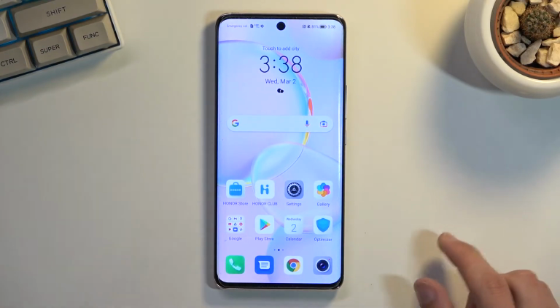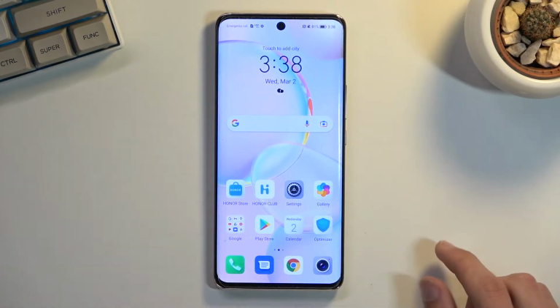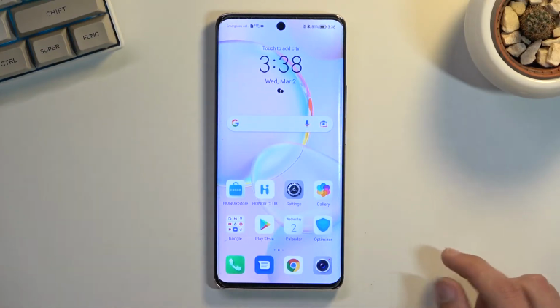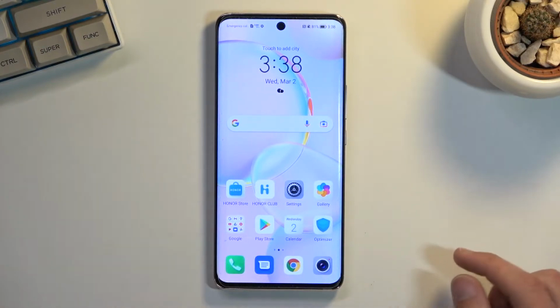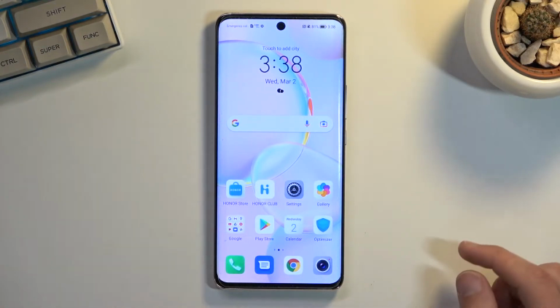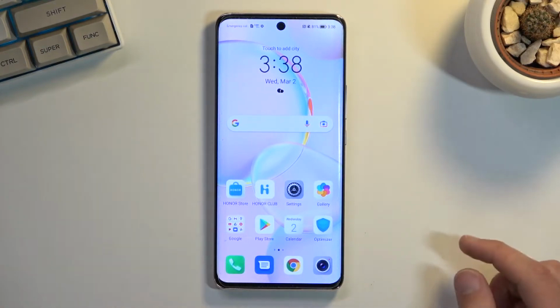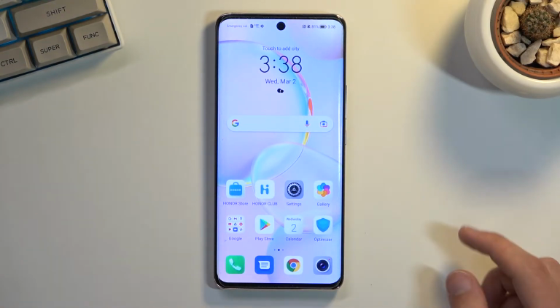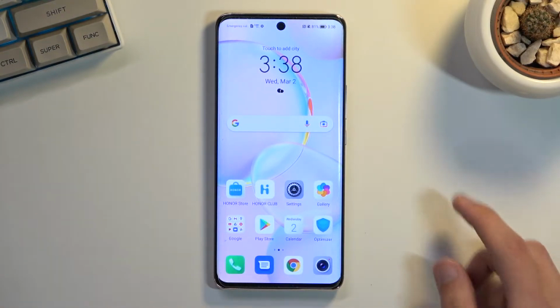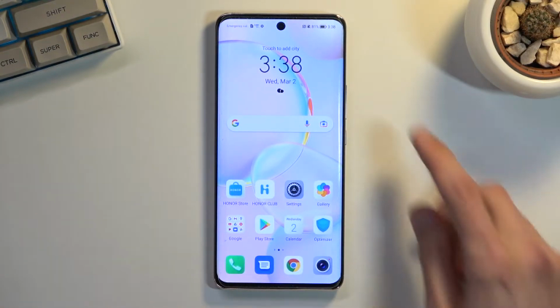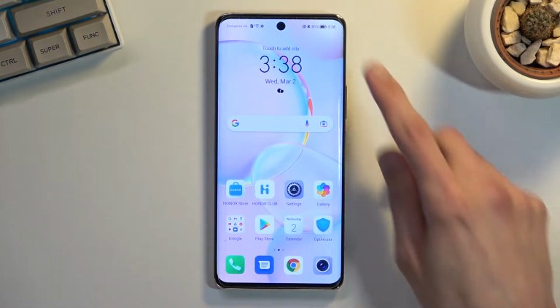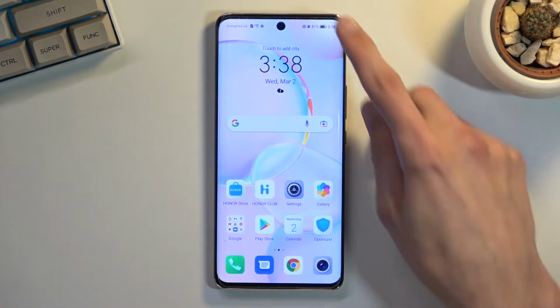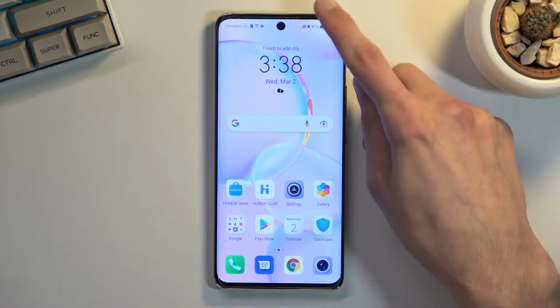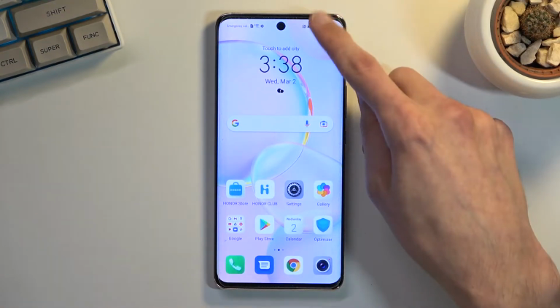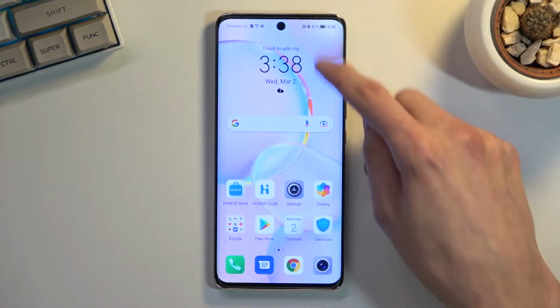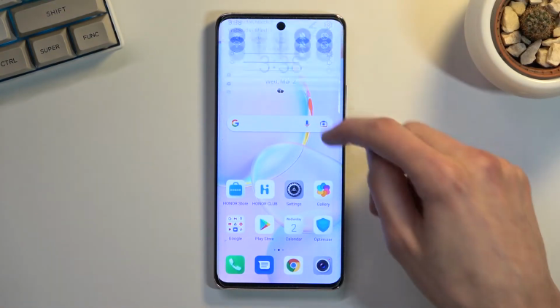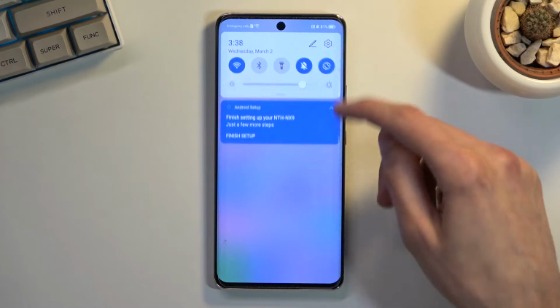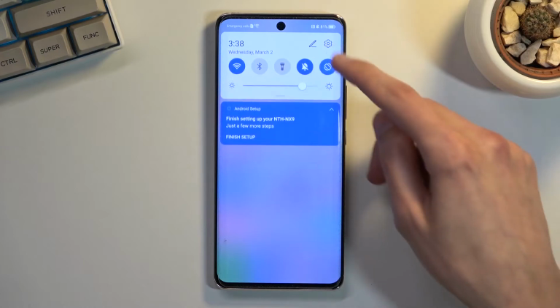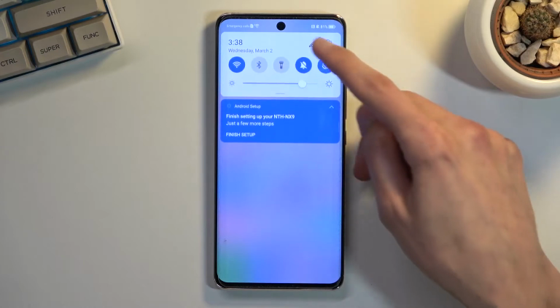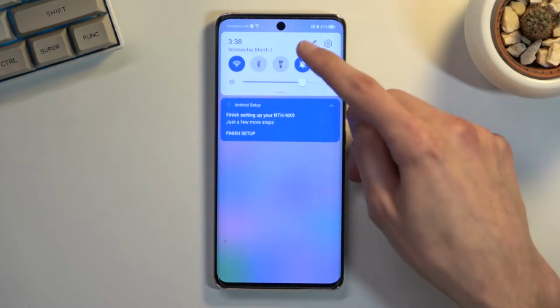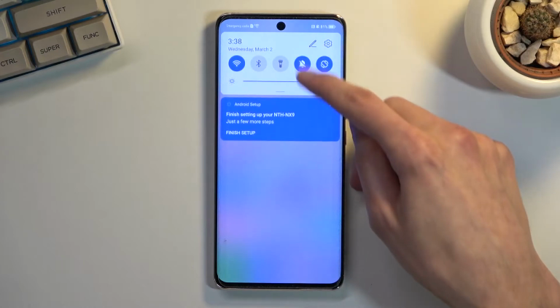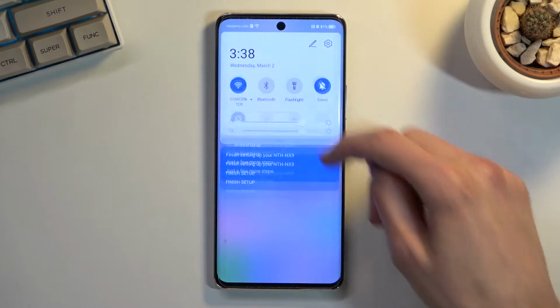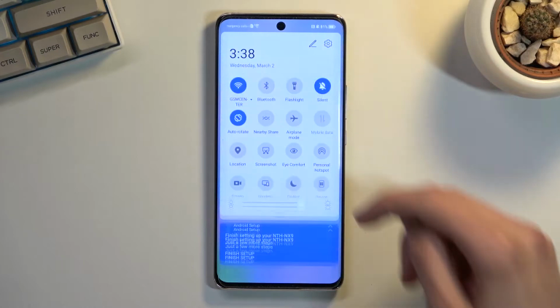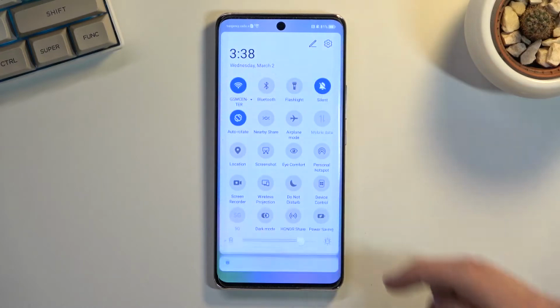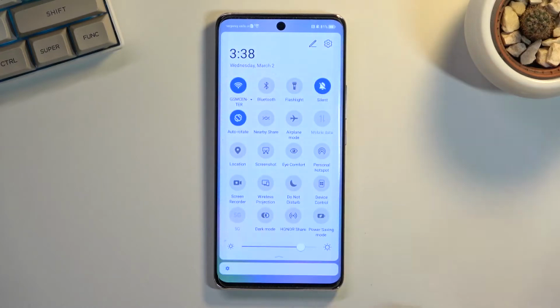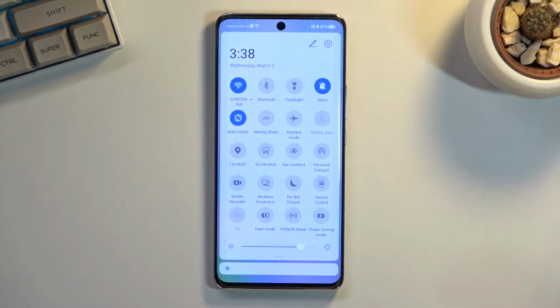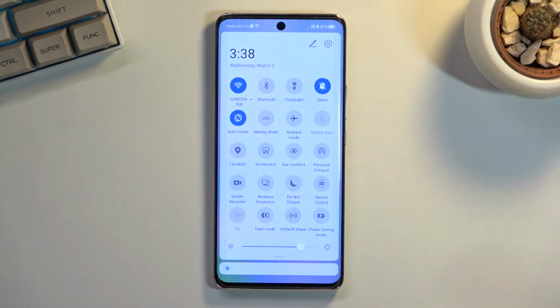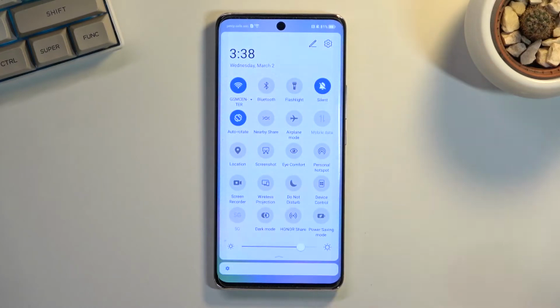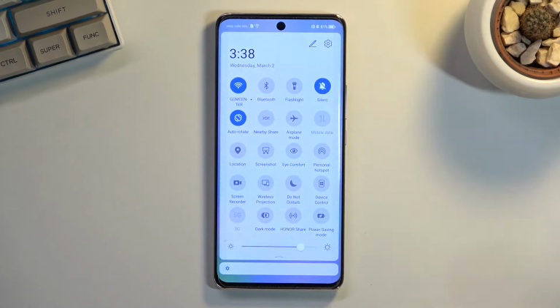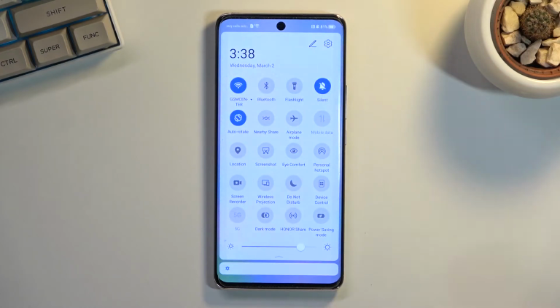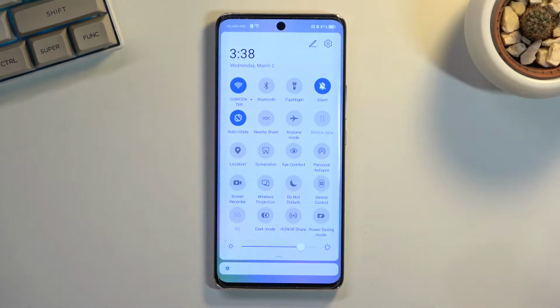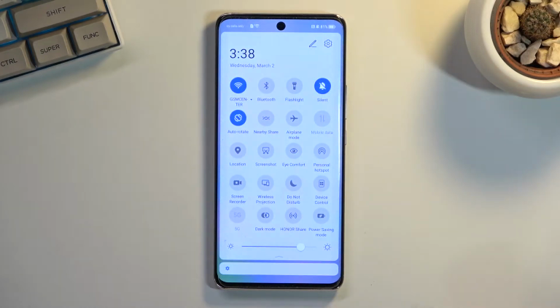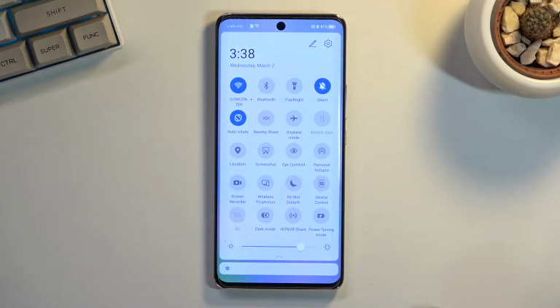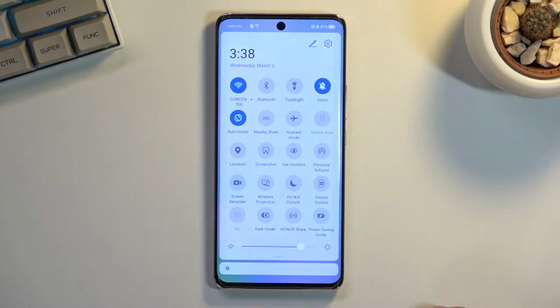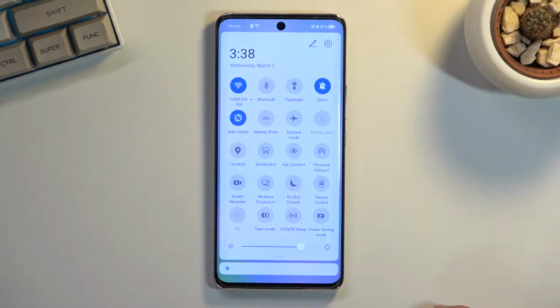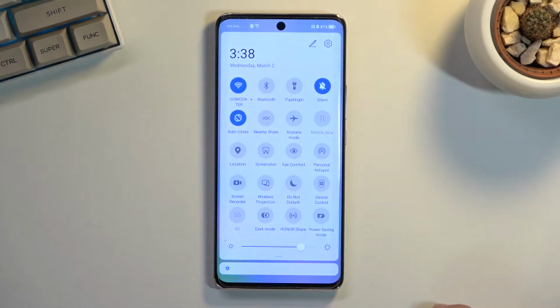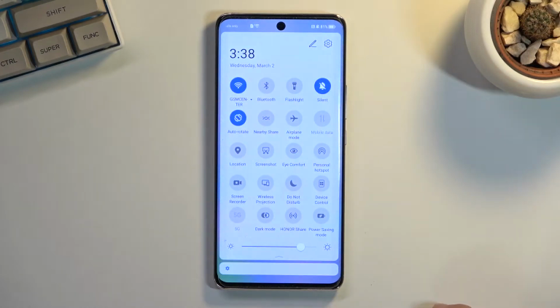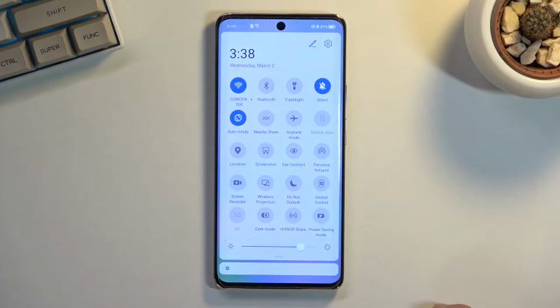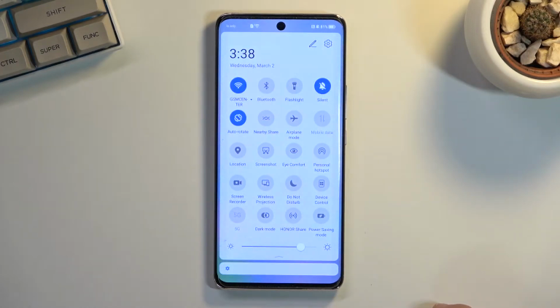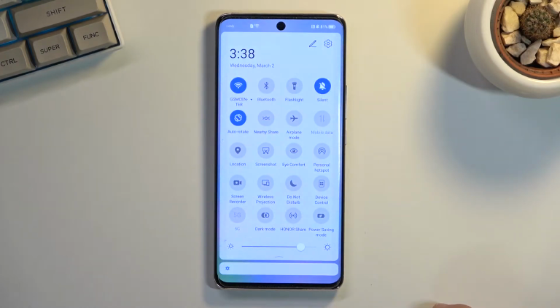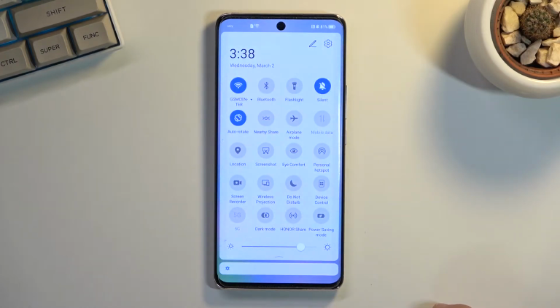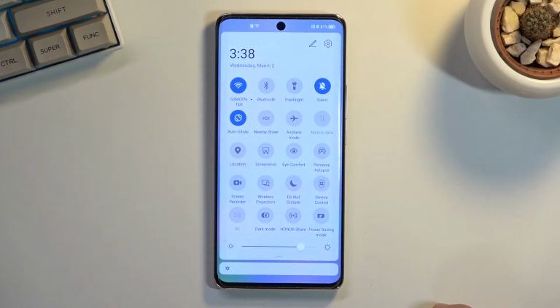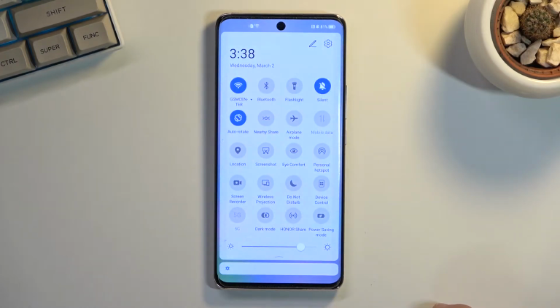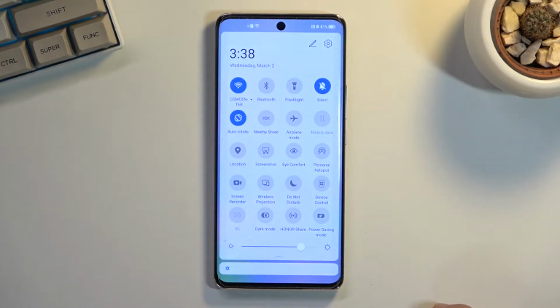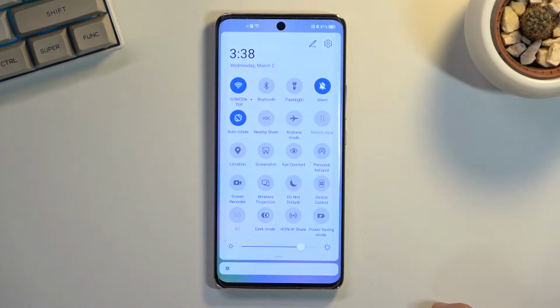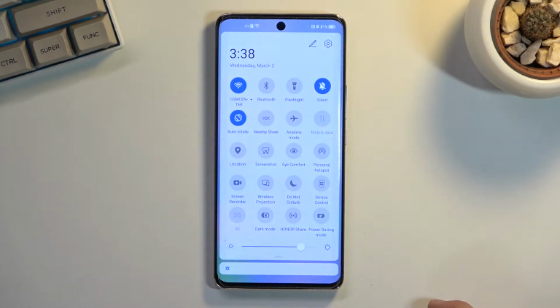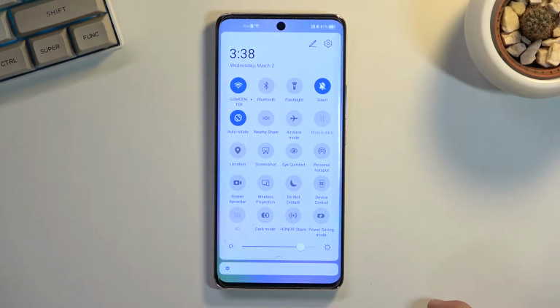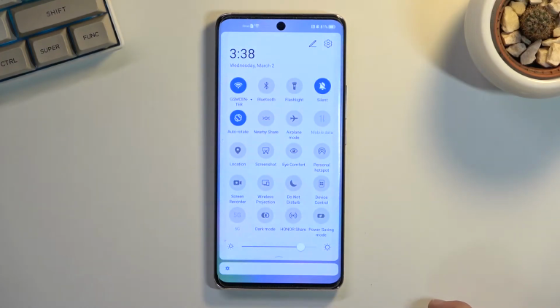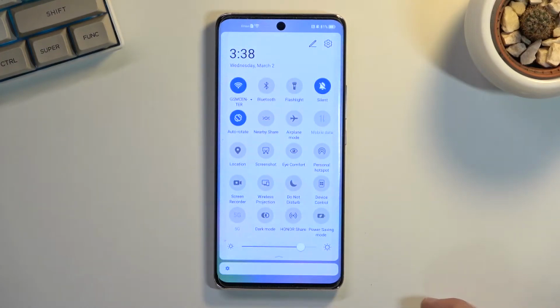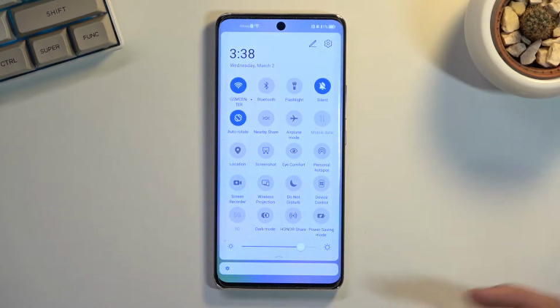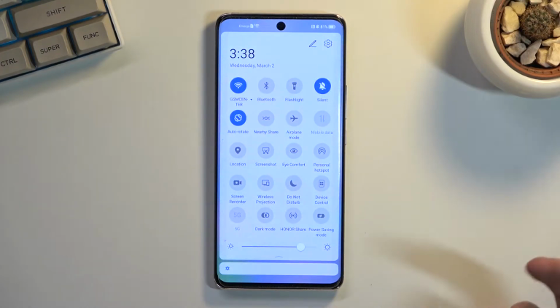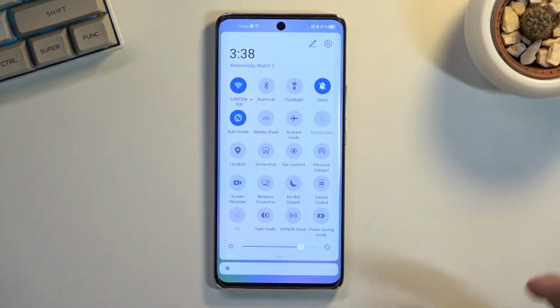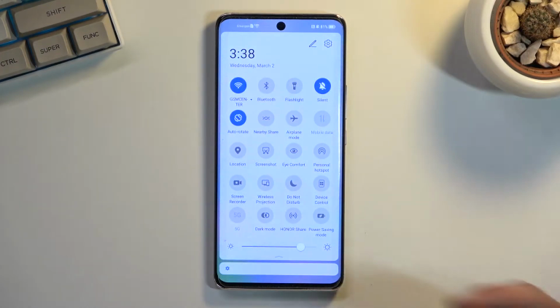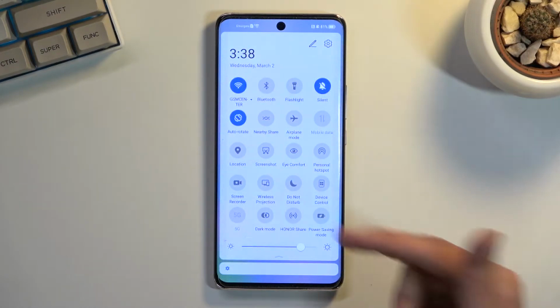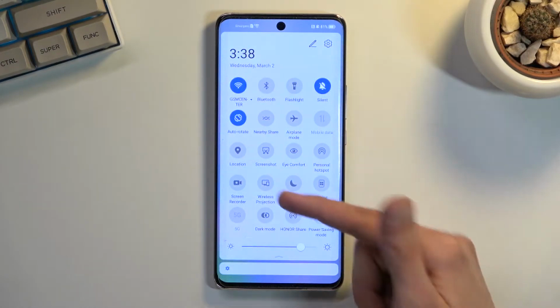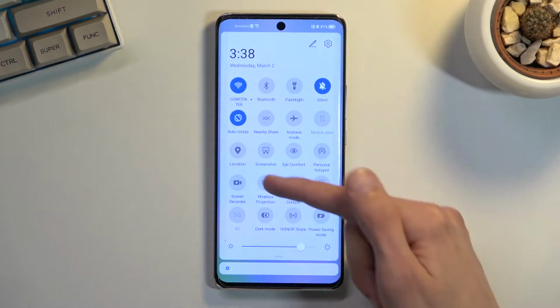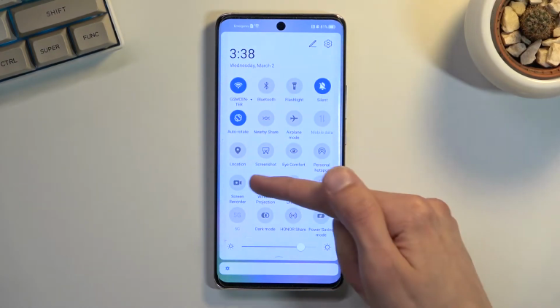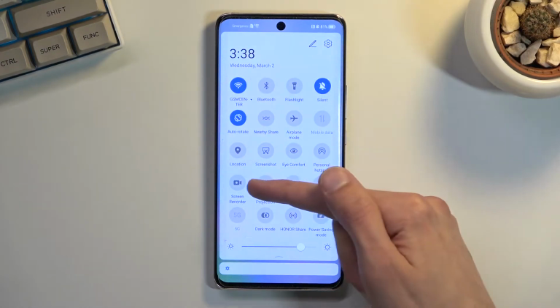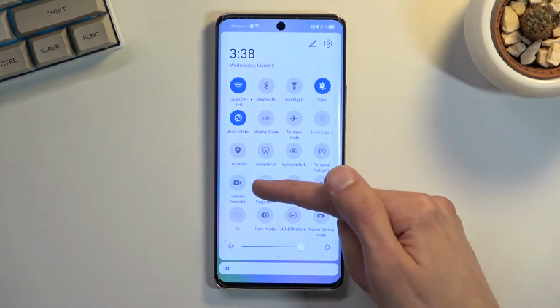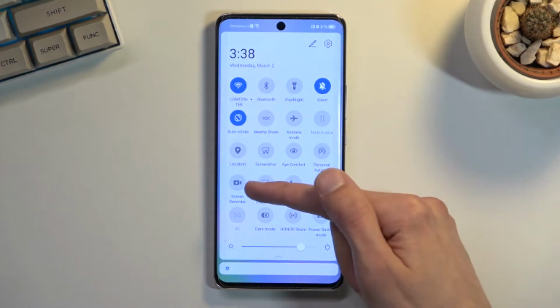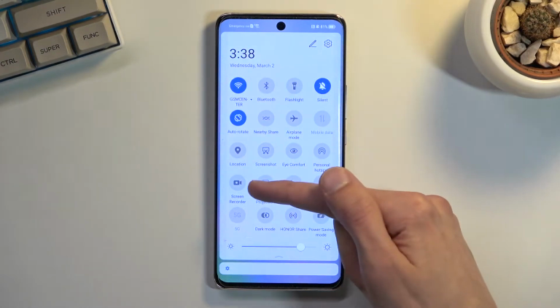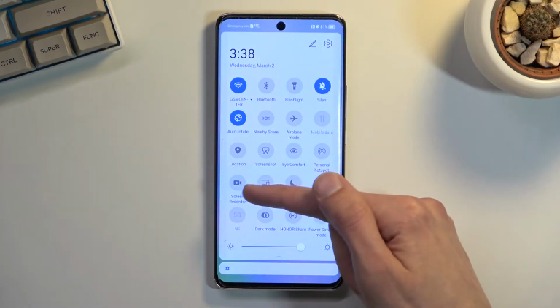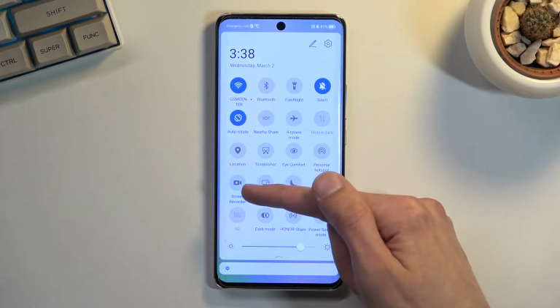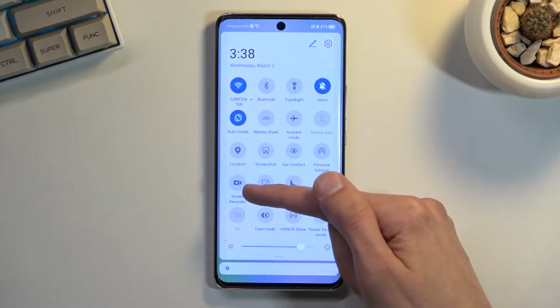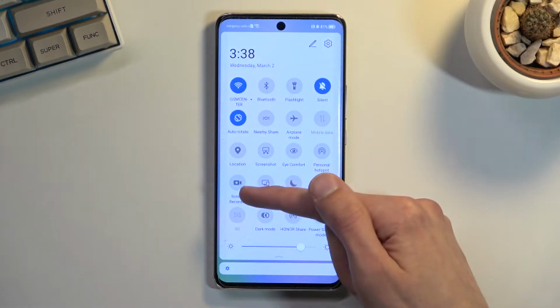To get started, pull down the notification panel, expand it and look for the toggle. For me it's right over here.